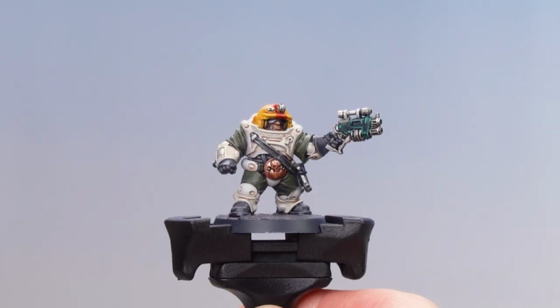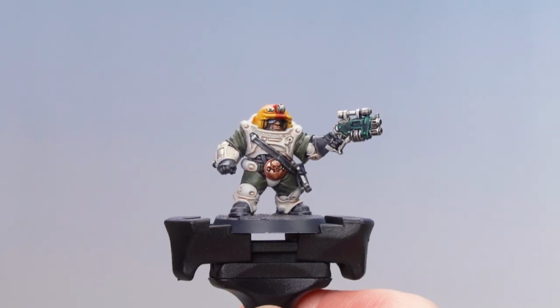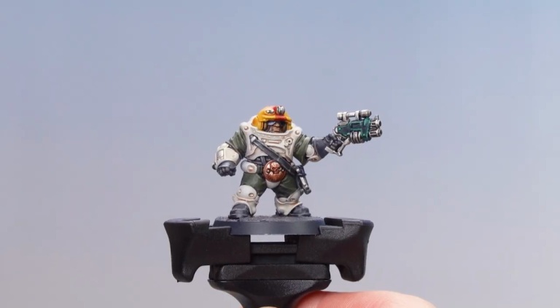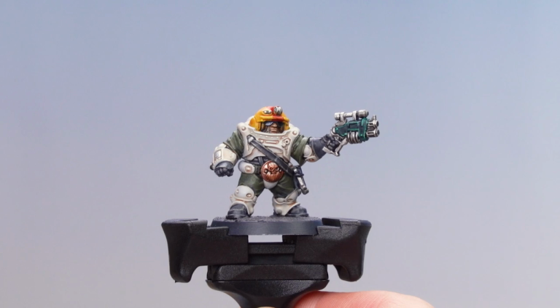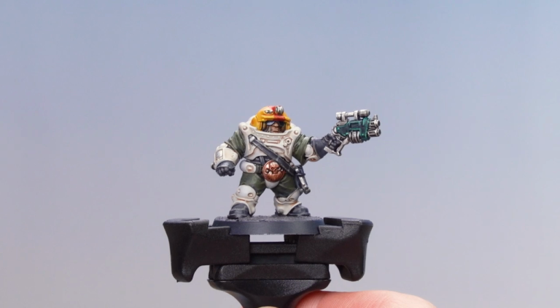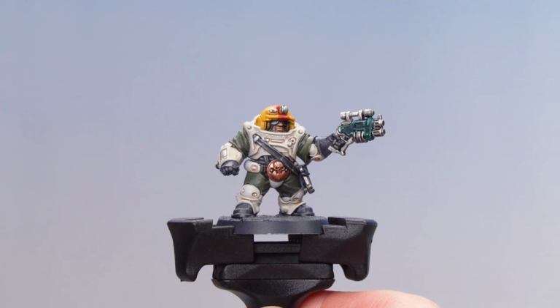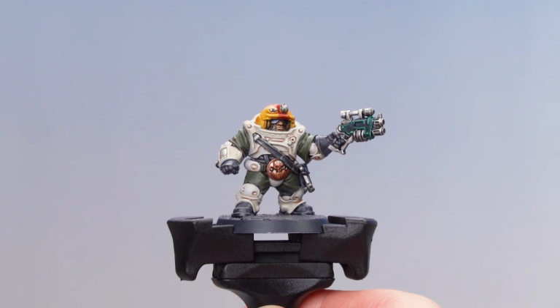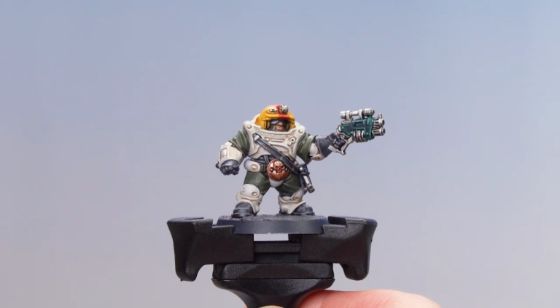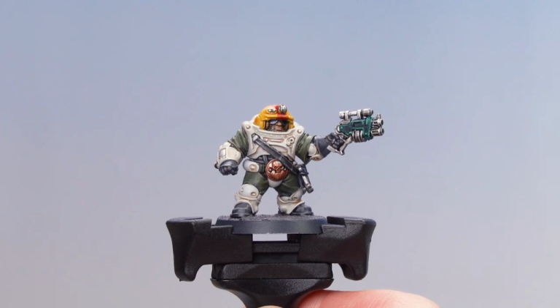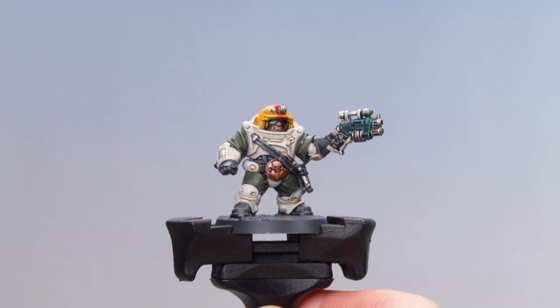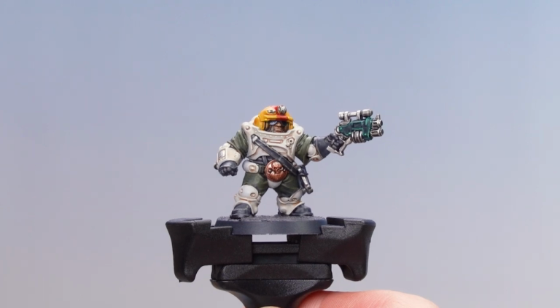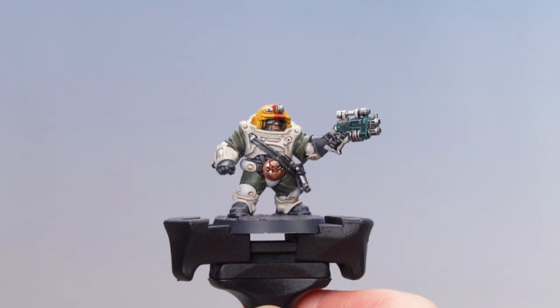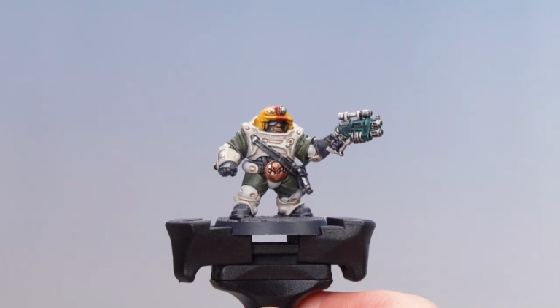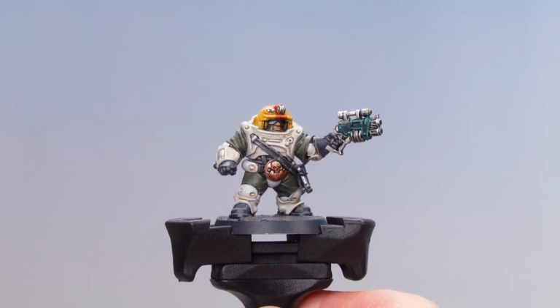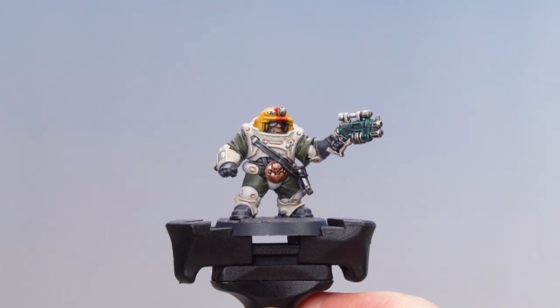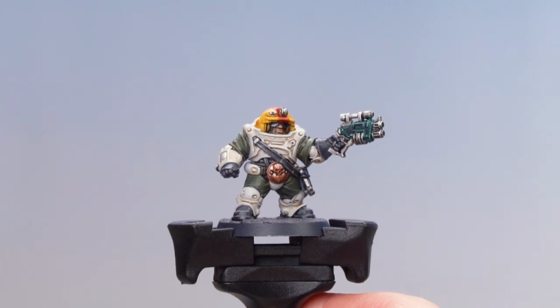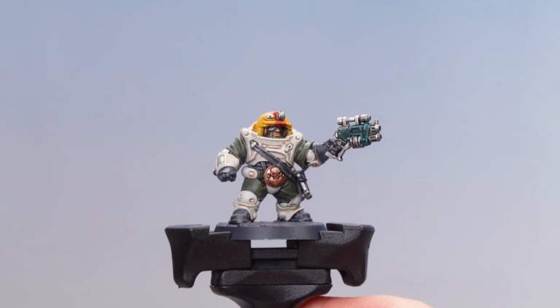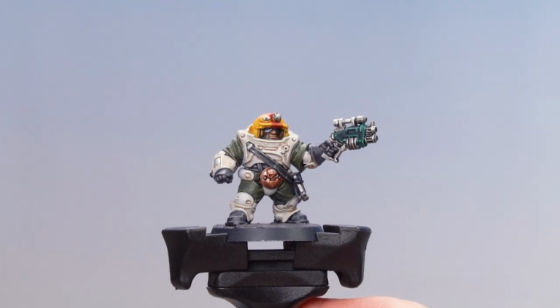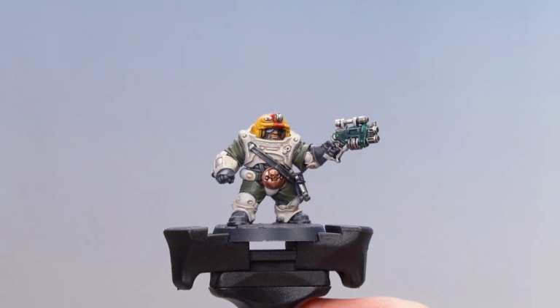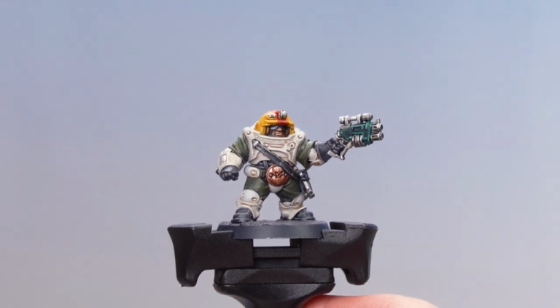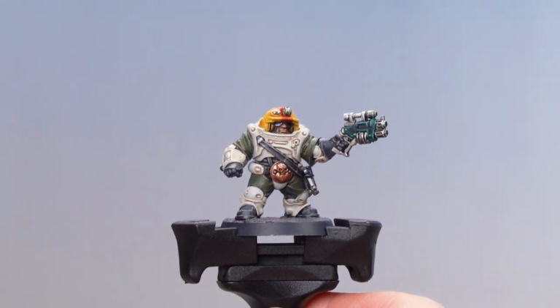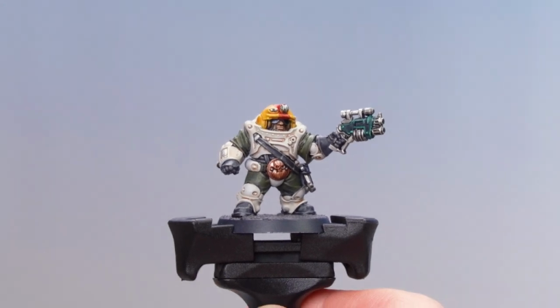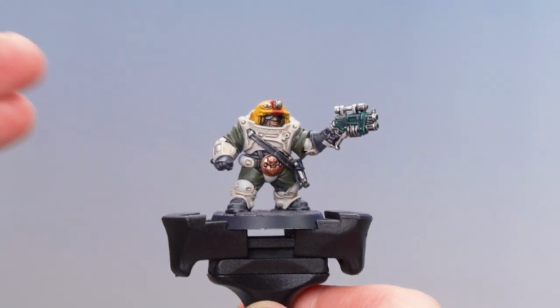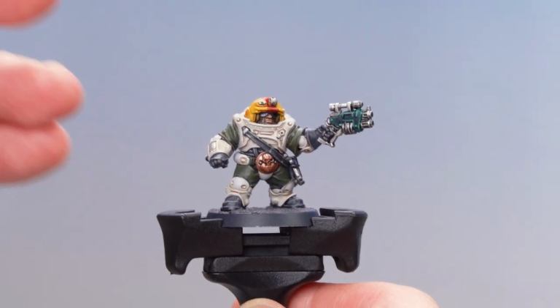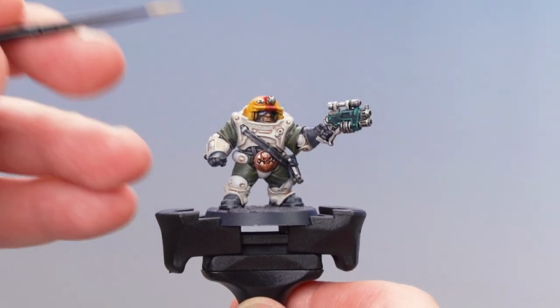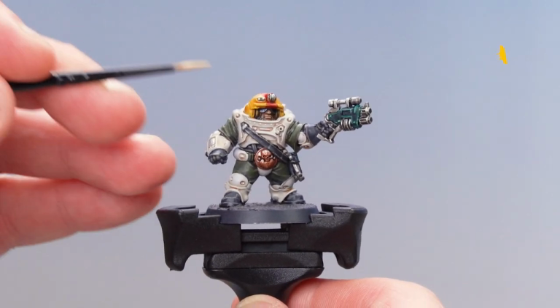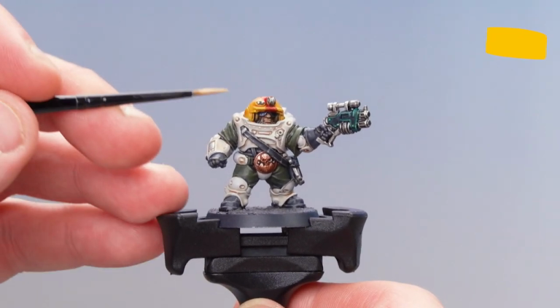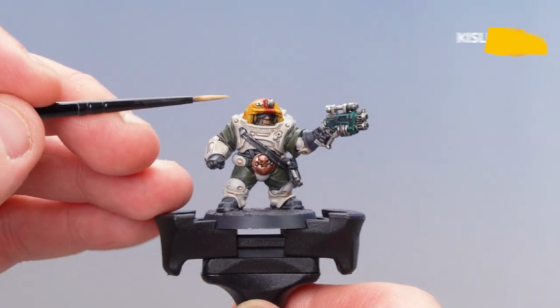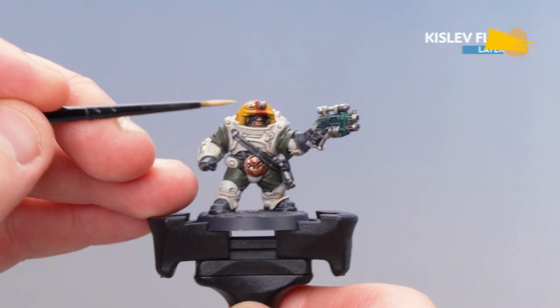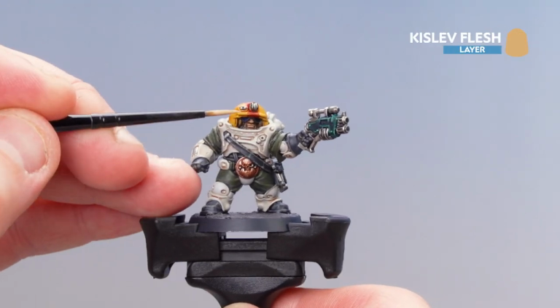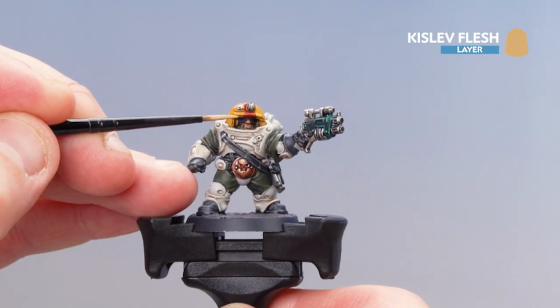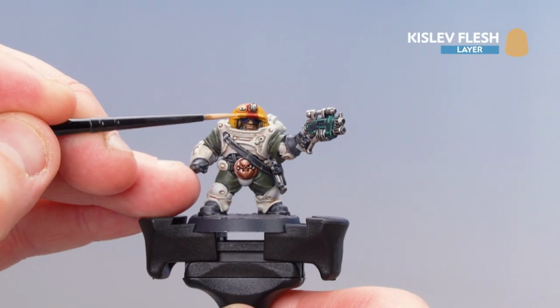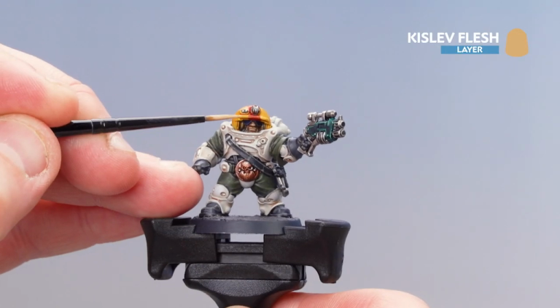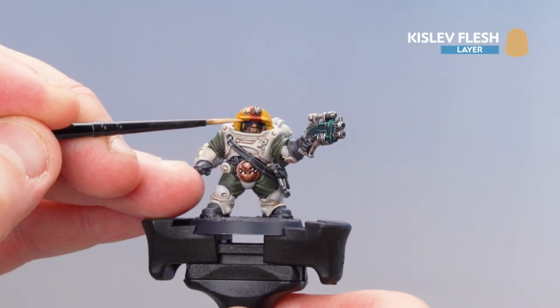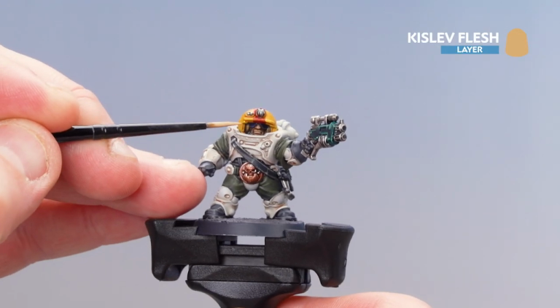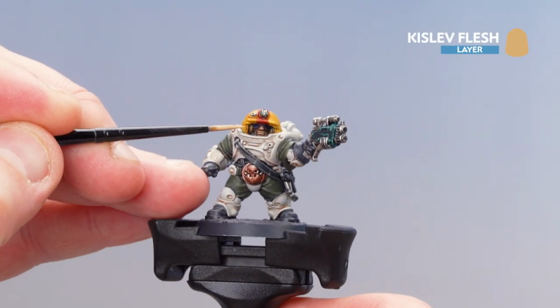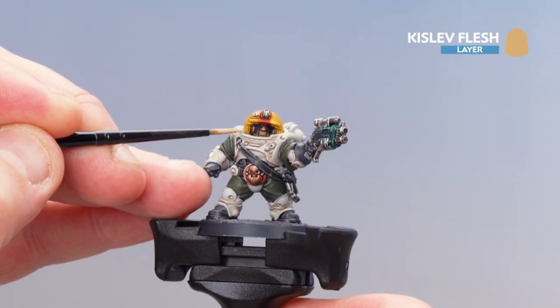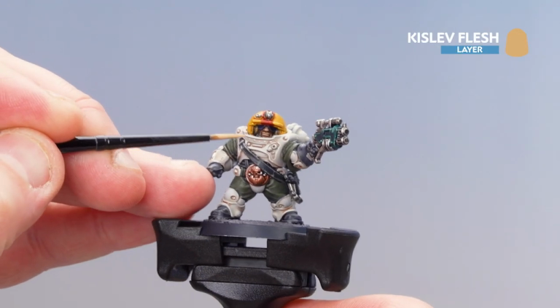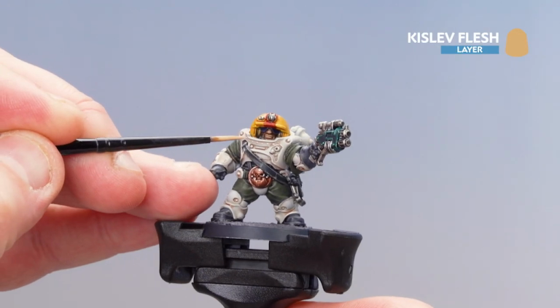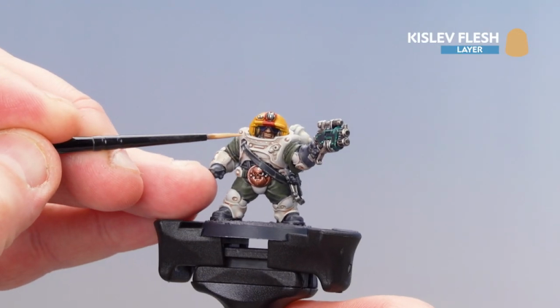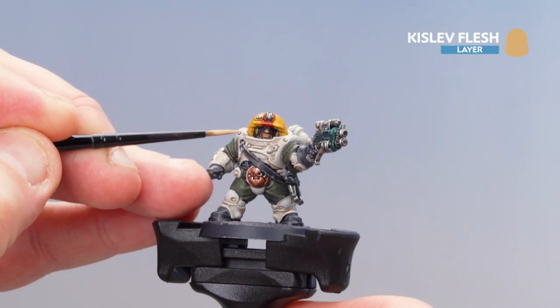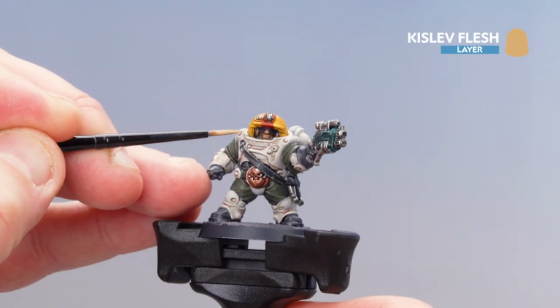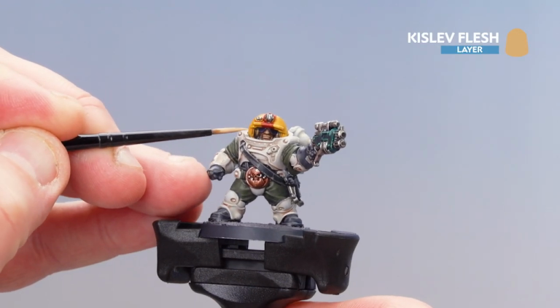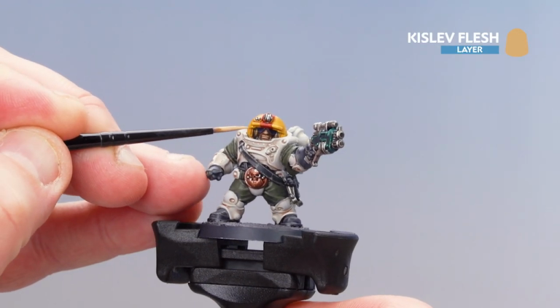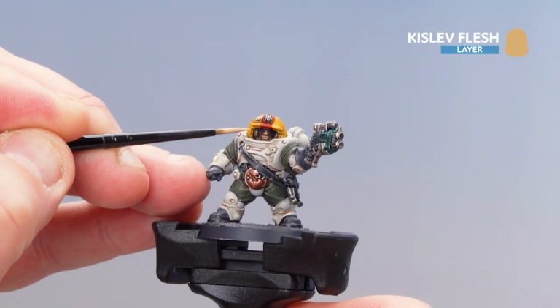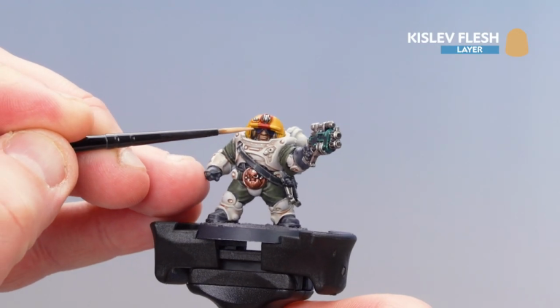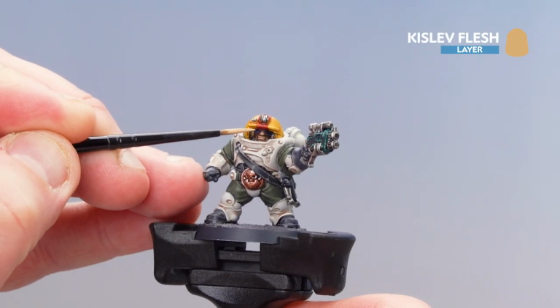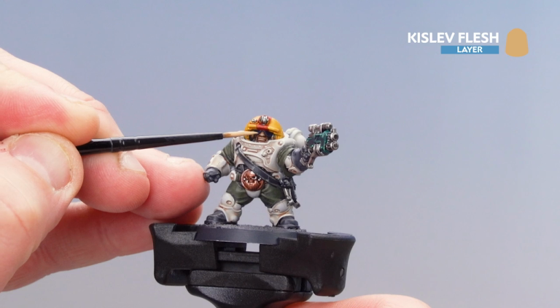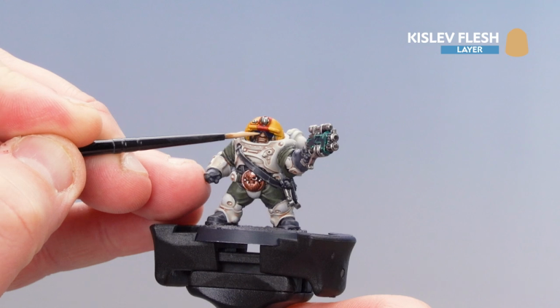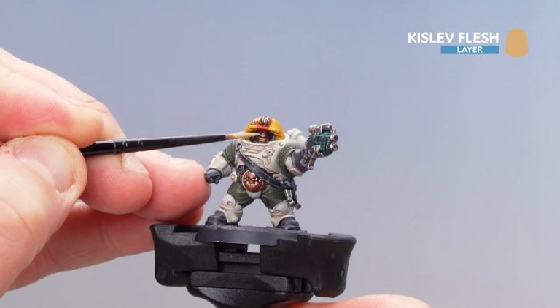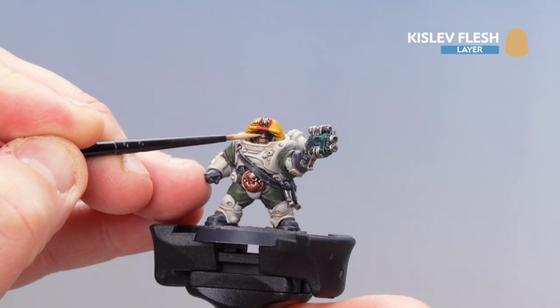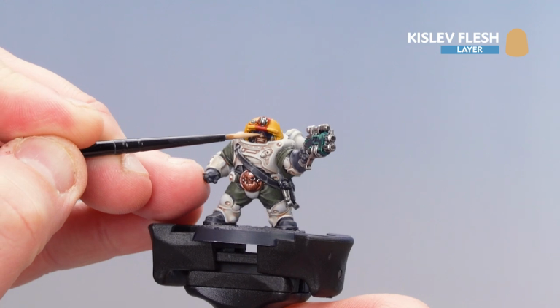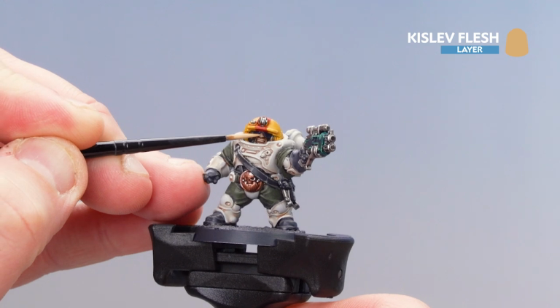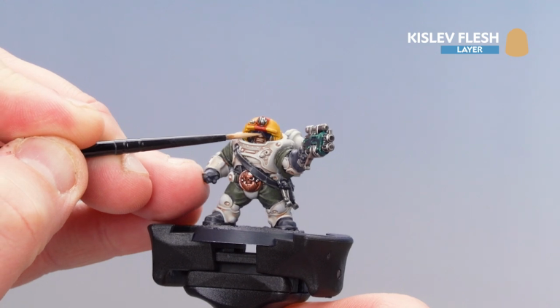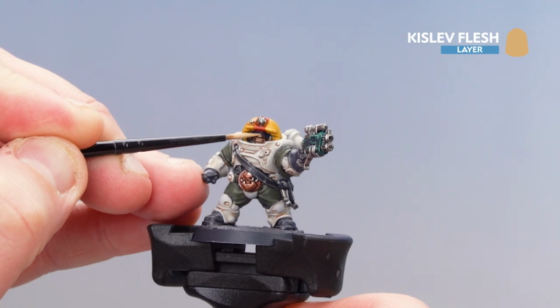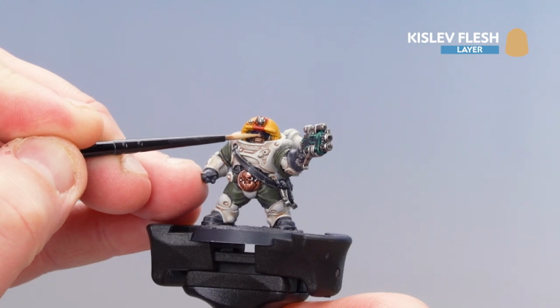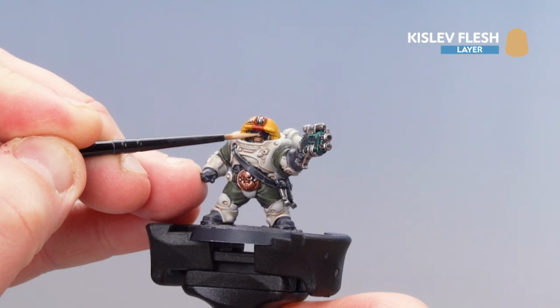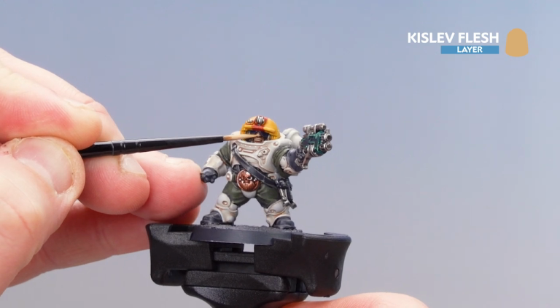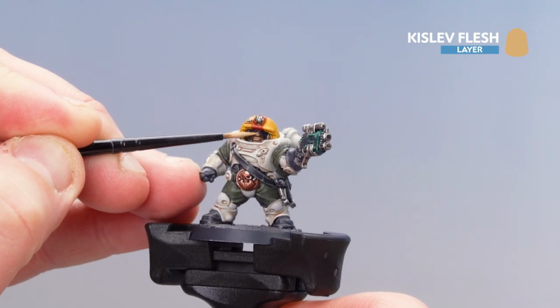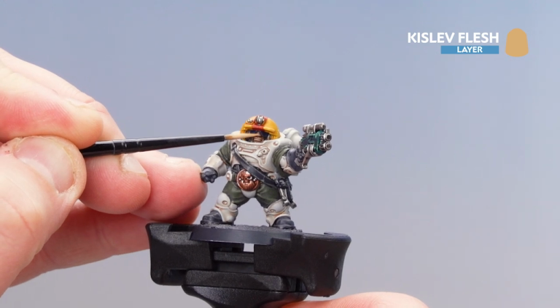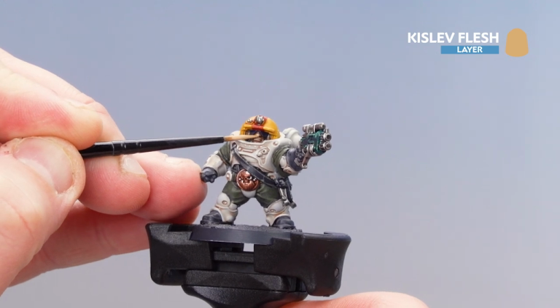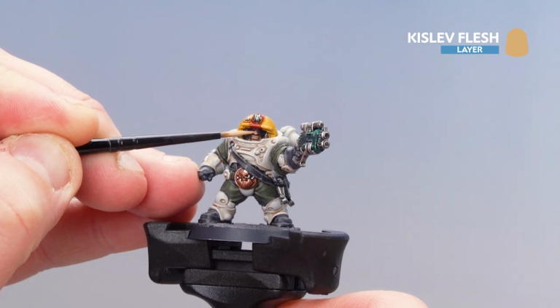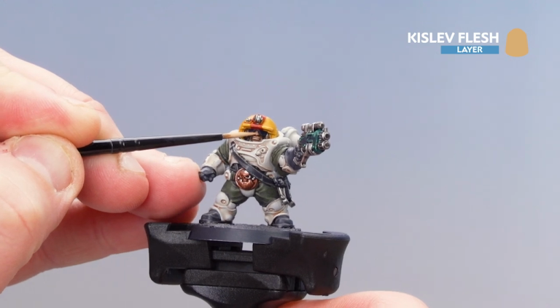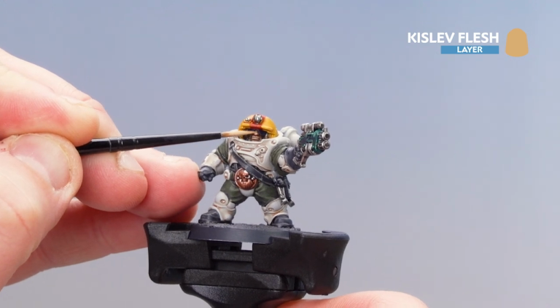With all those metallics now picked out with Stormhost Silver, we're going to move on to Kislev Flesh. For this we're just going to concentrate on the face — I'm going to do the nose and lips.